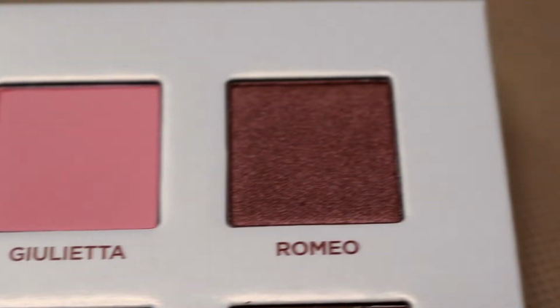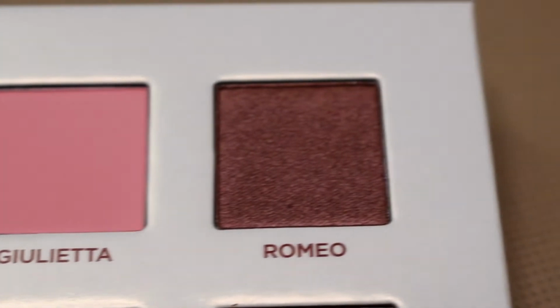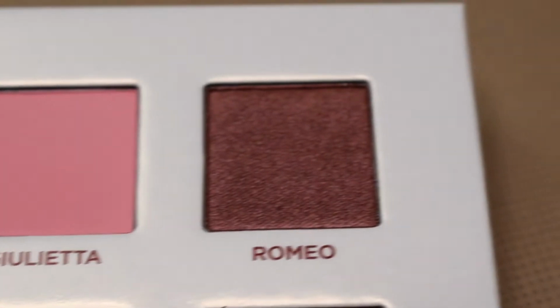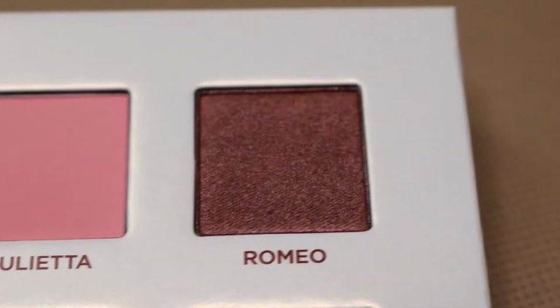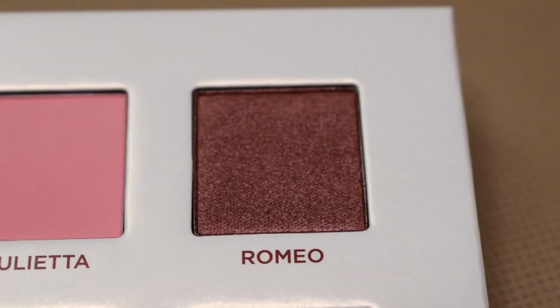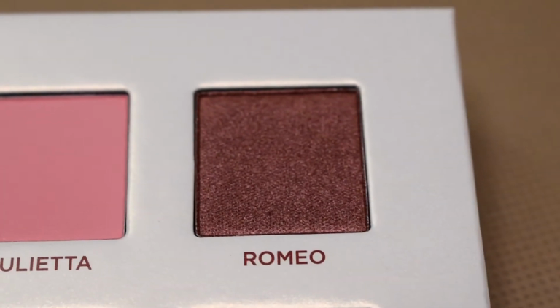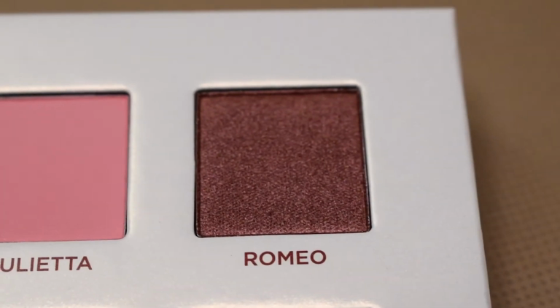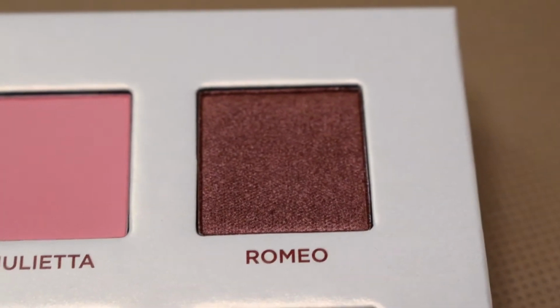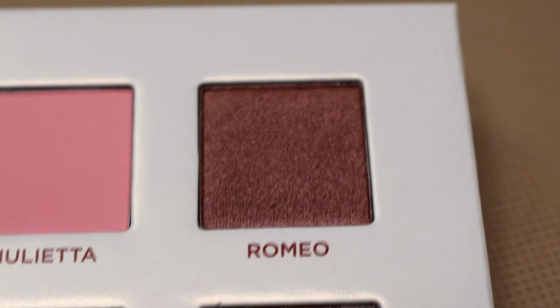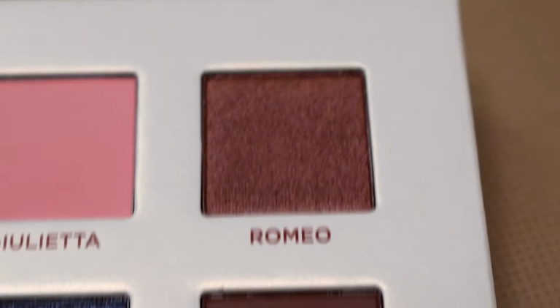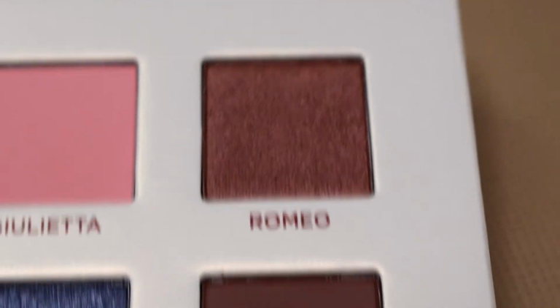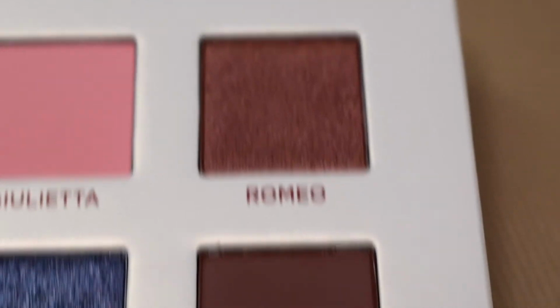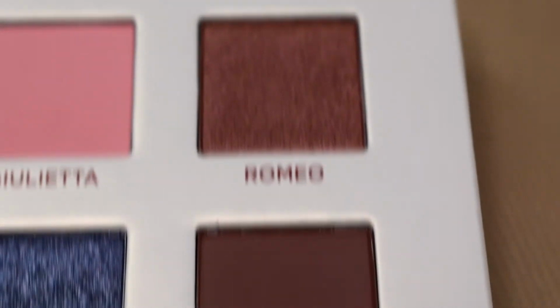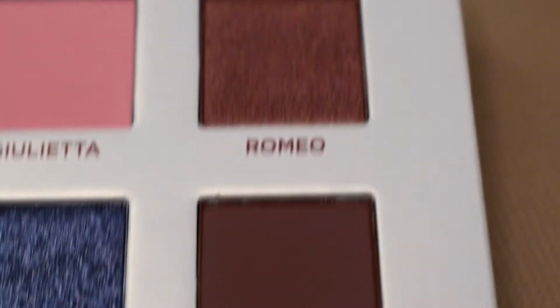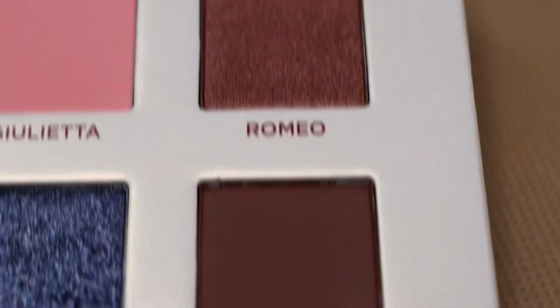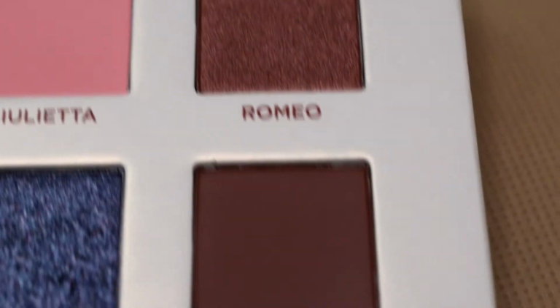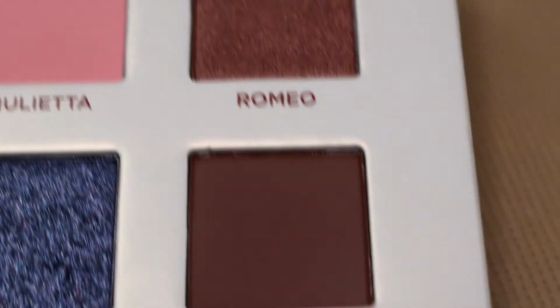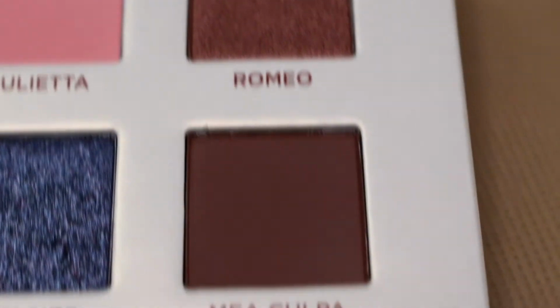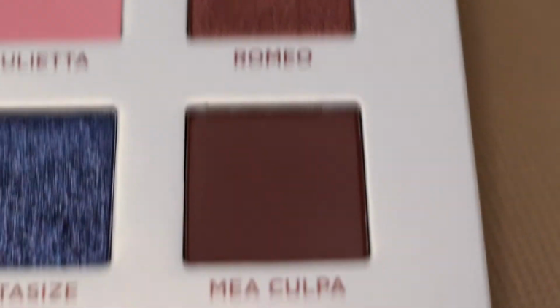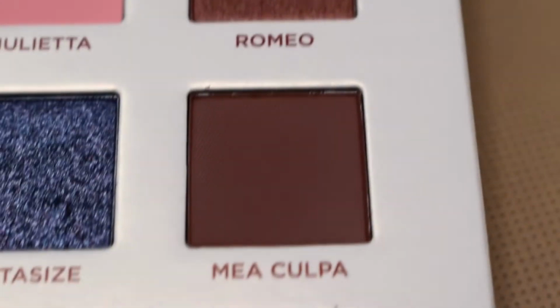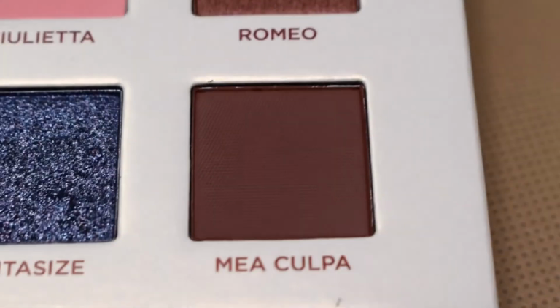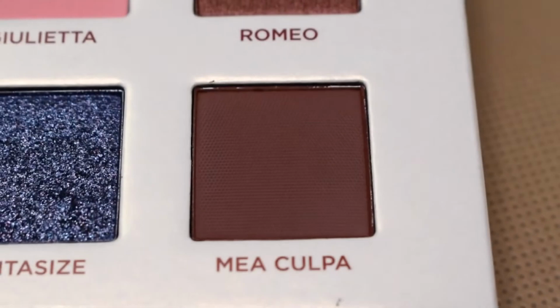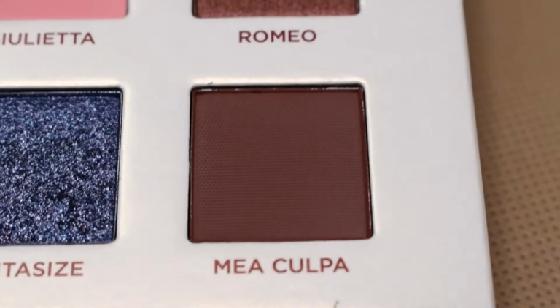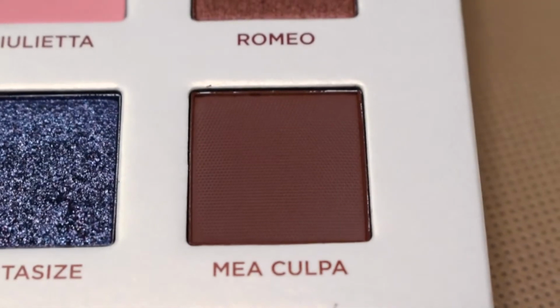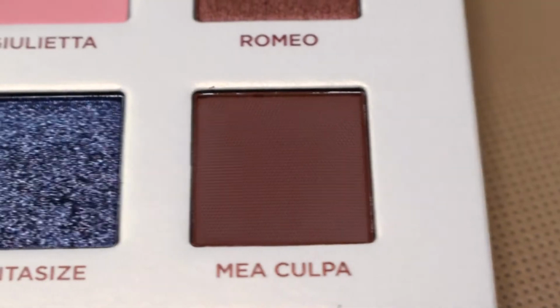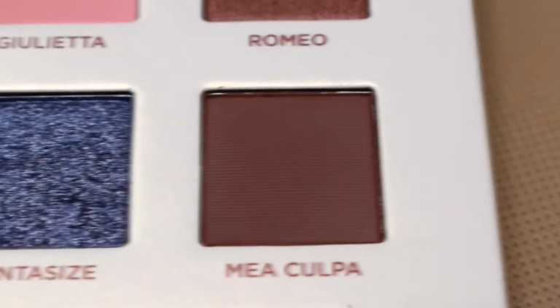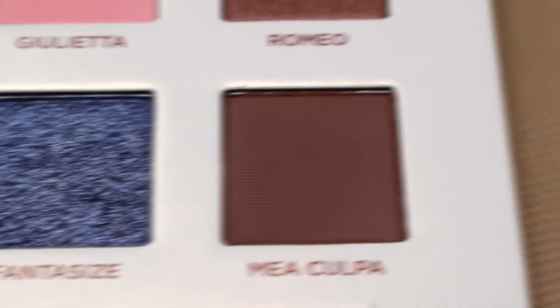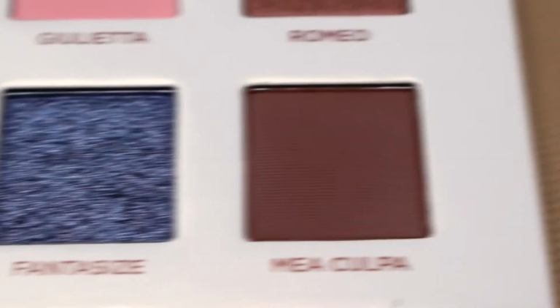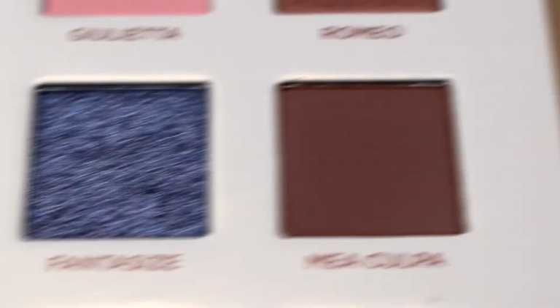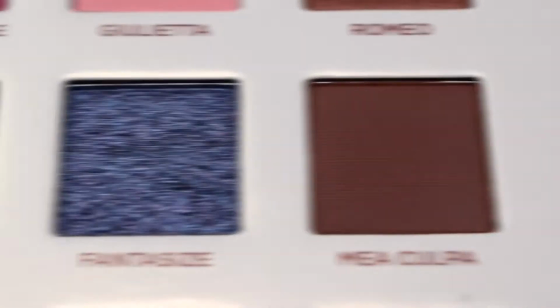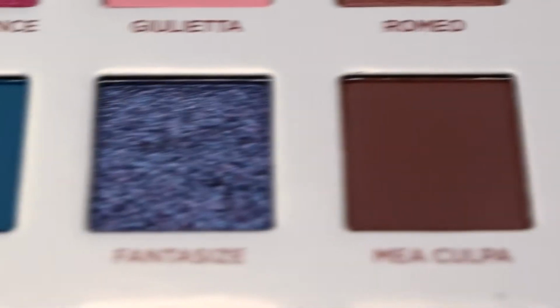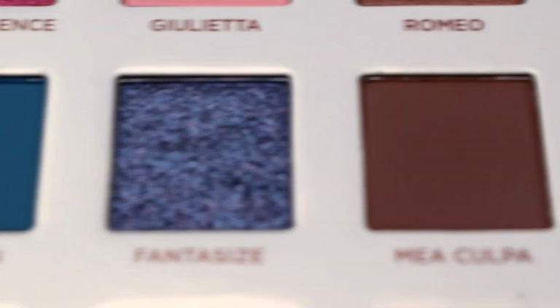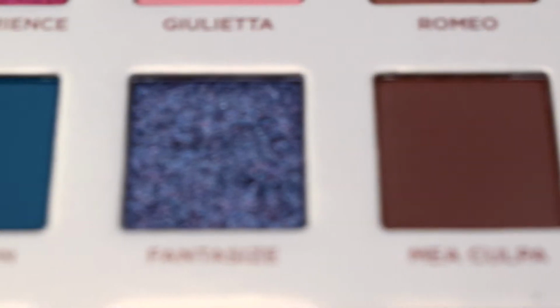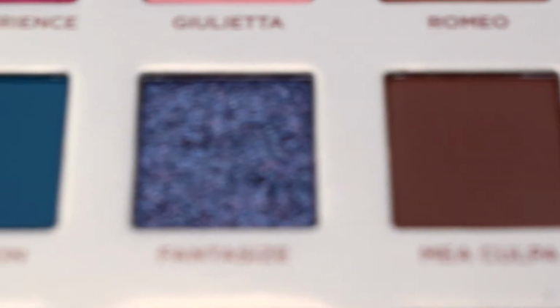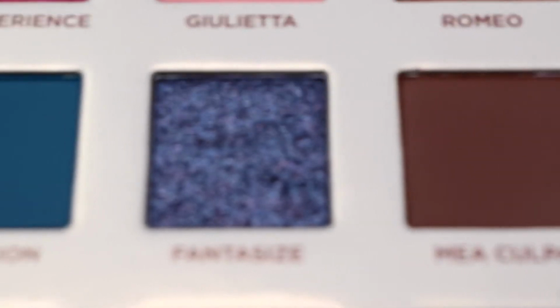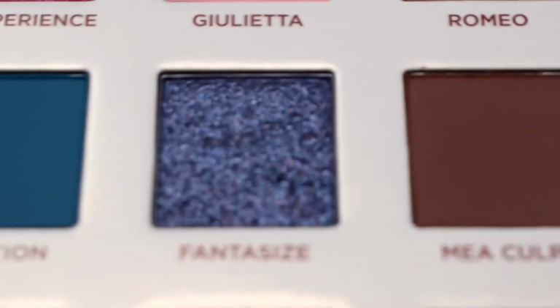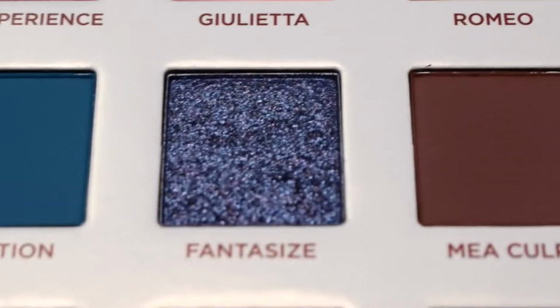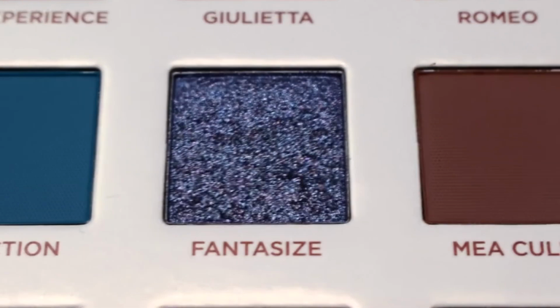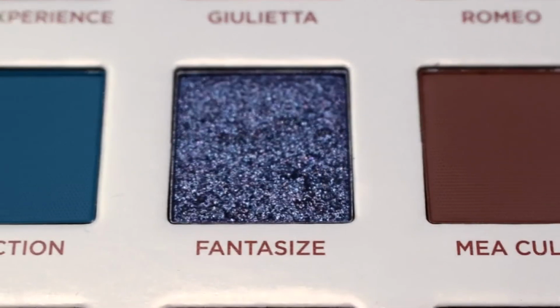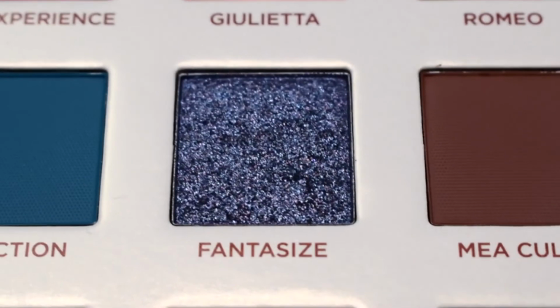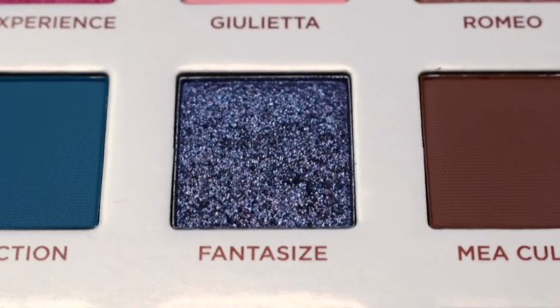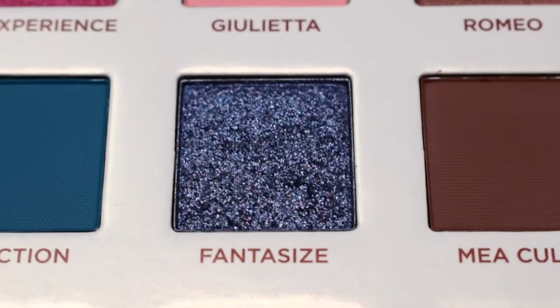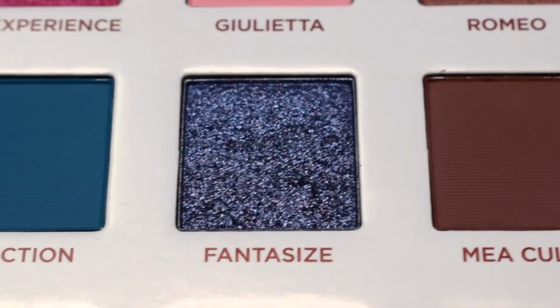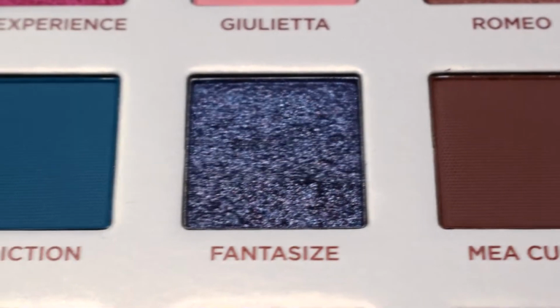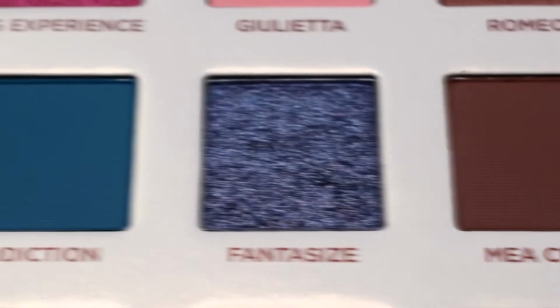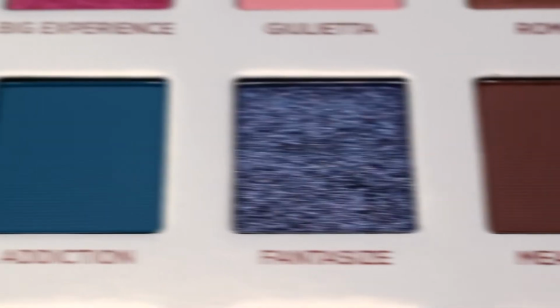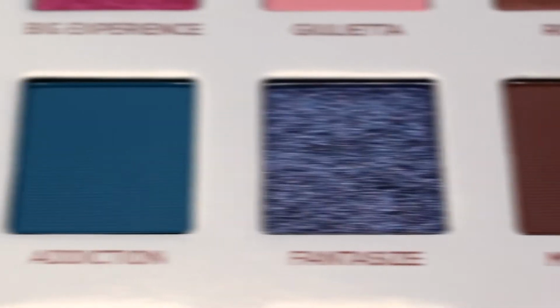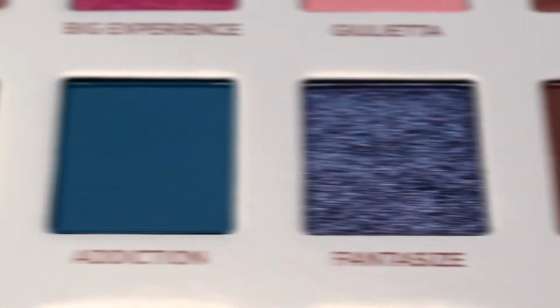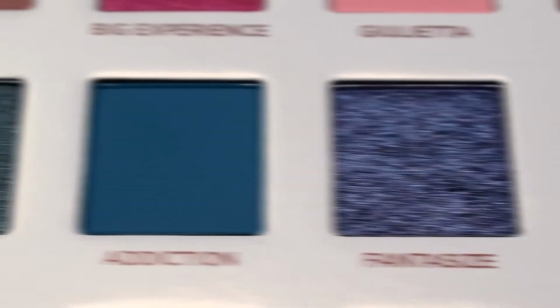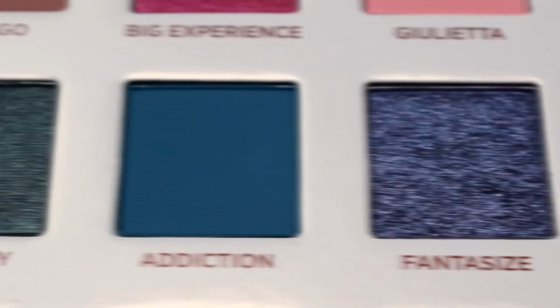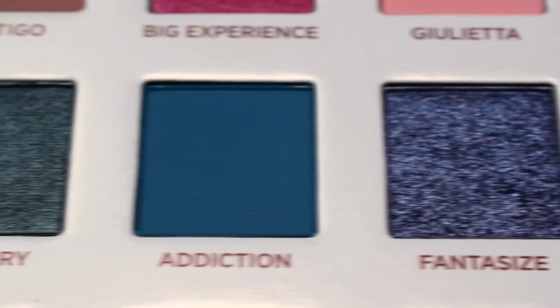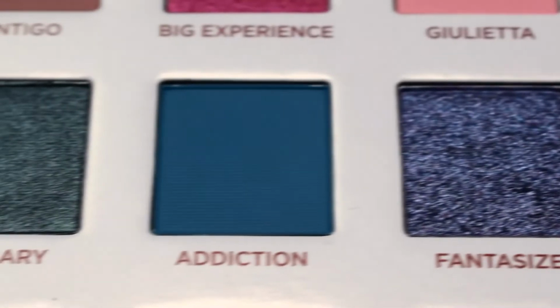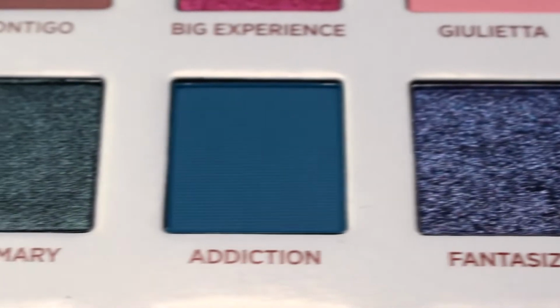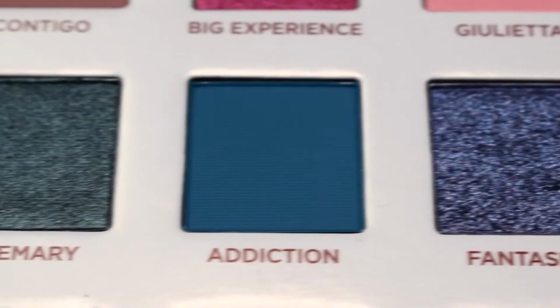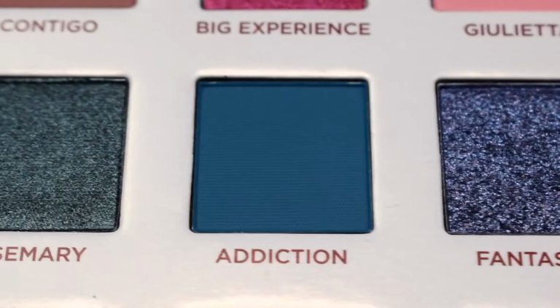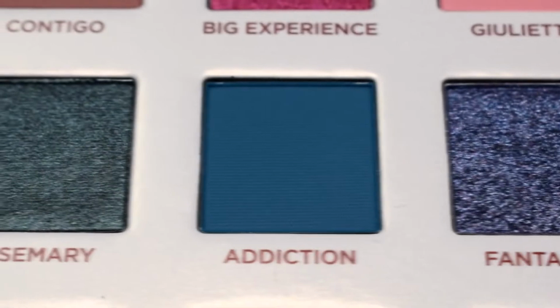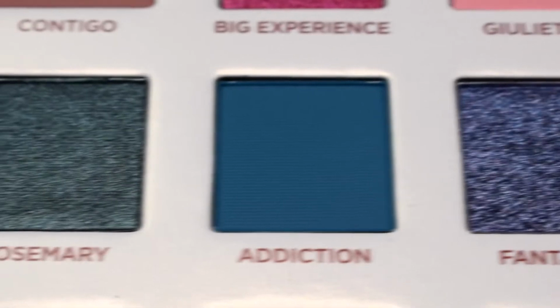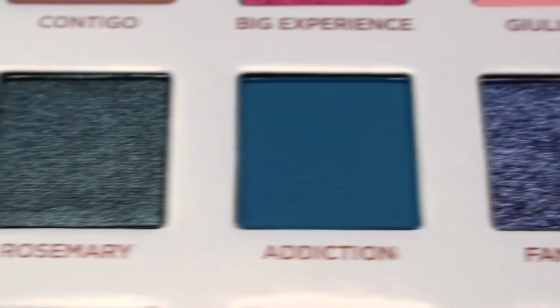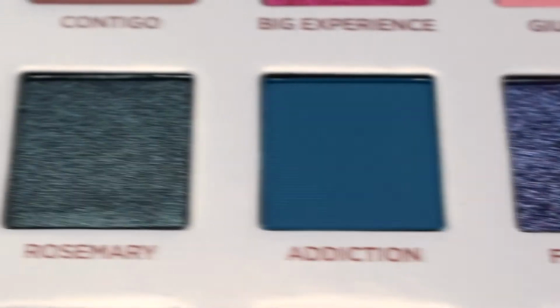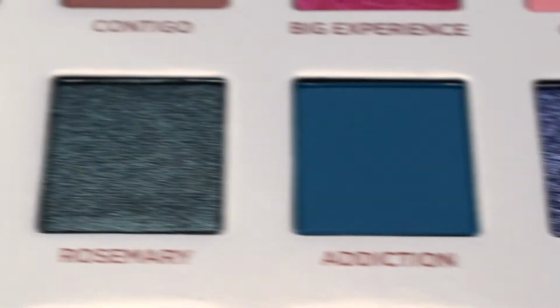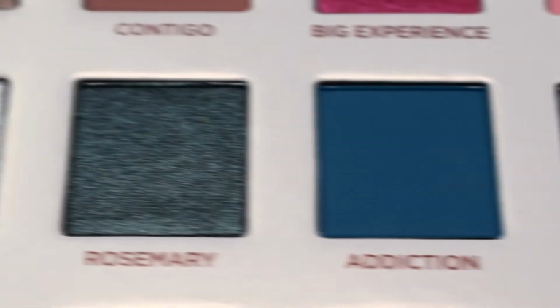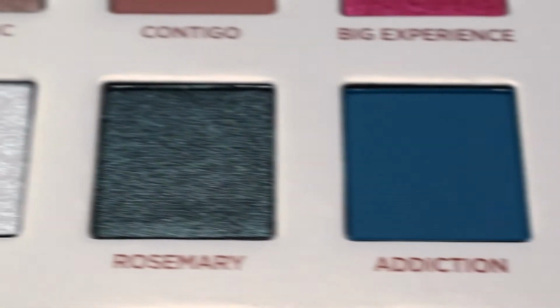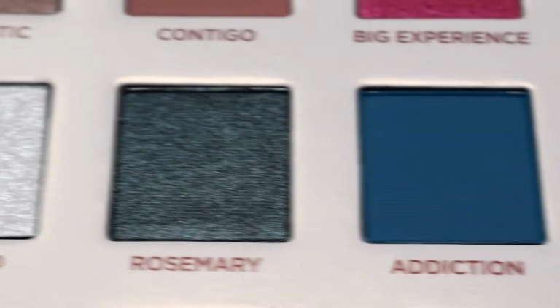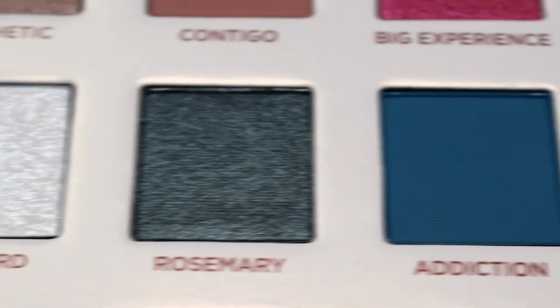This palette has 15 eyeshadows — there are 6 mattes and the rest are shimmers, metallics, and toppers.